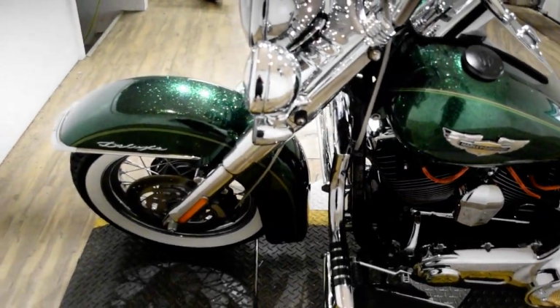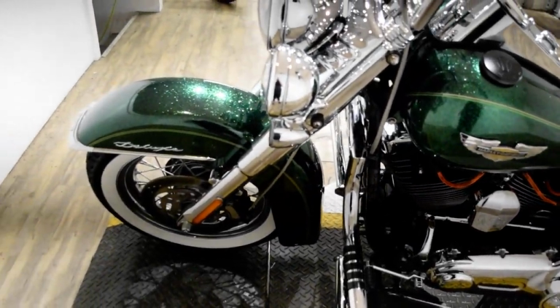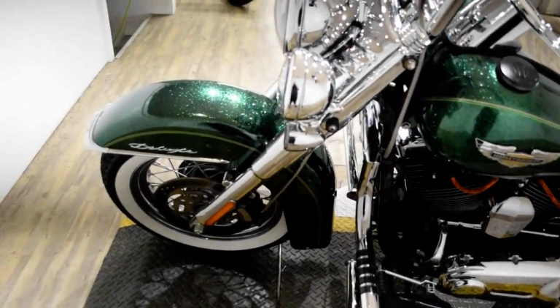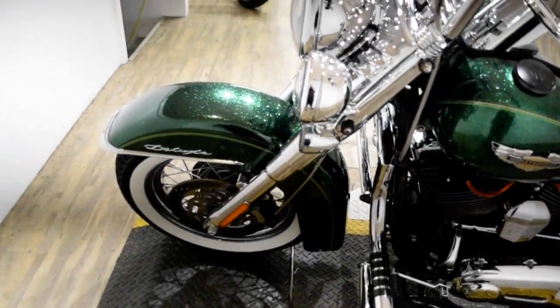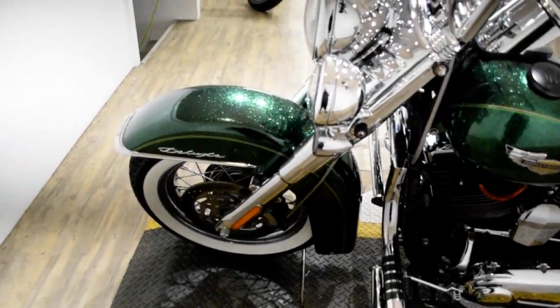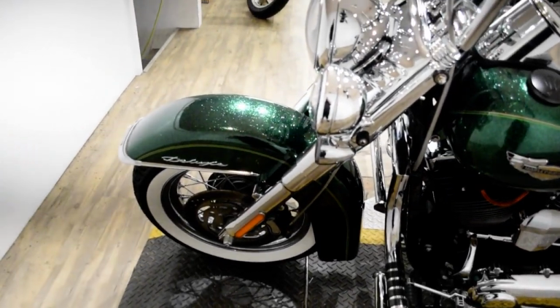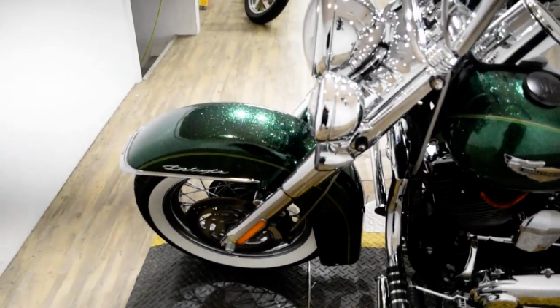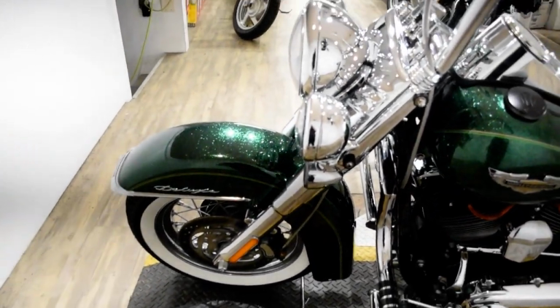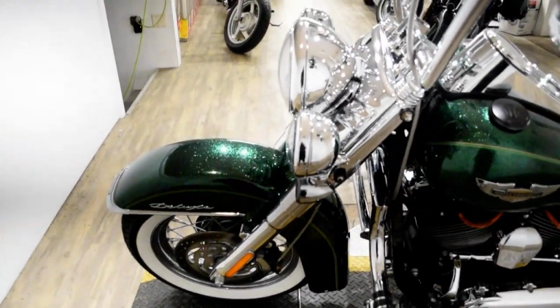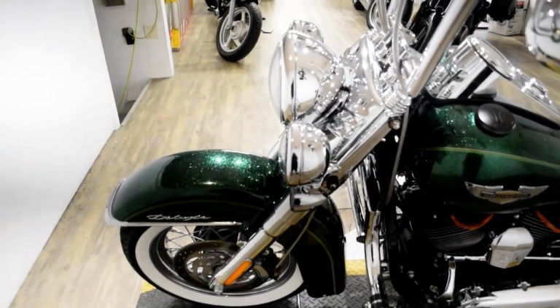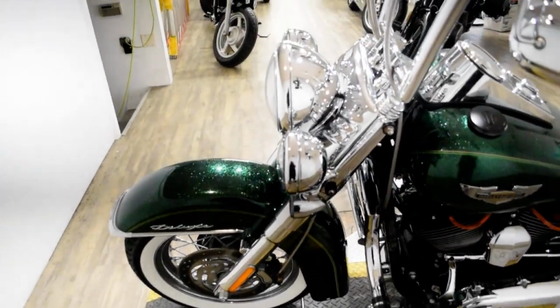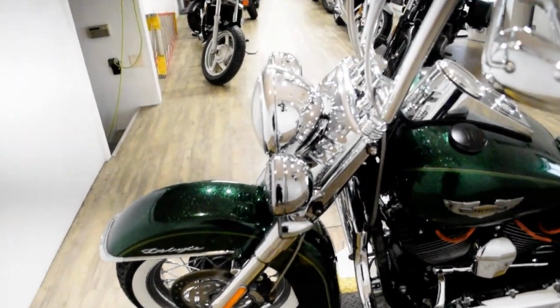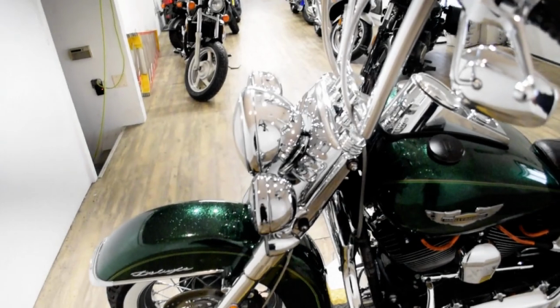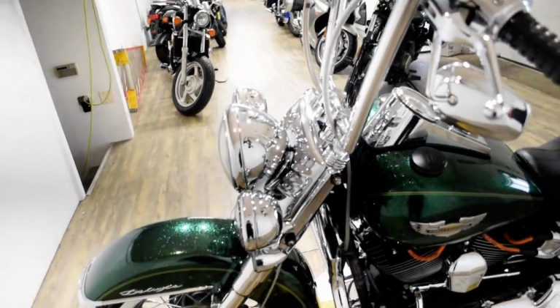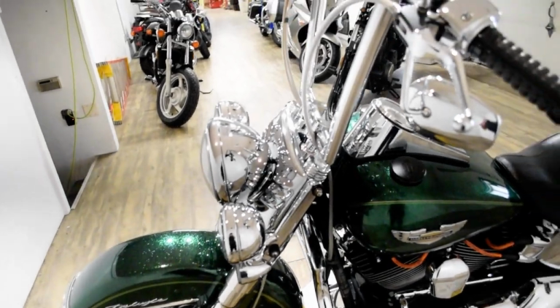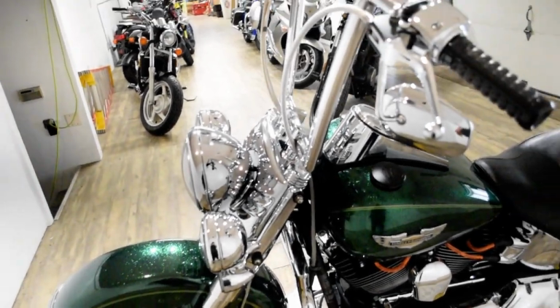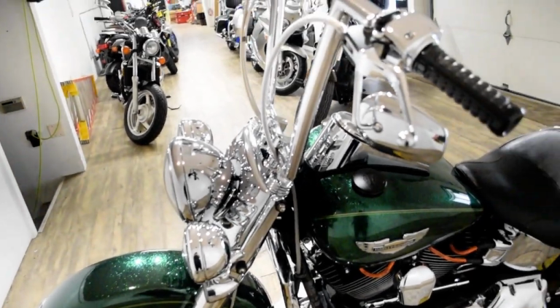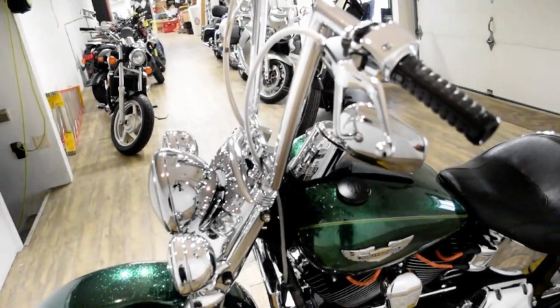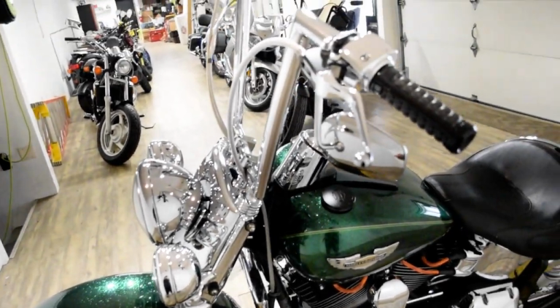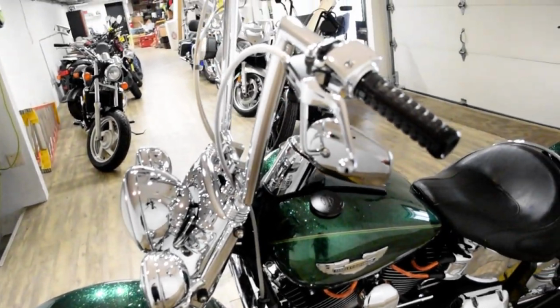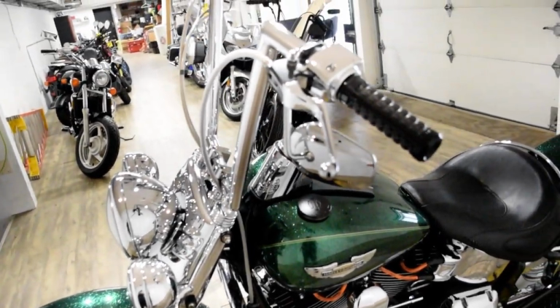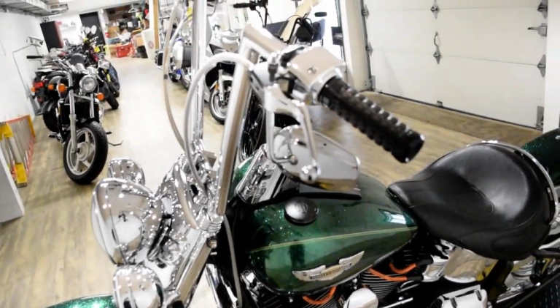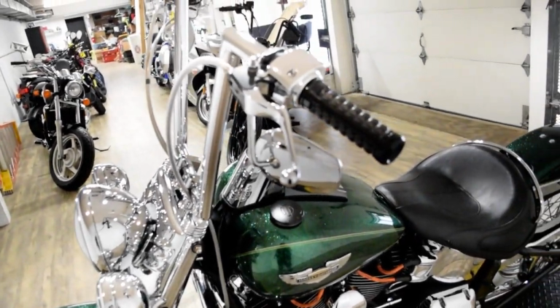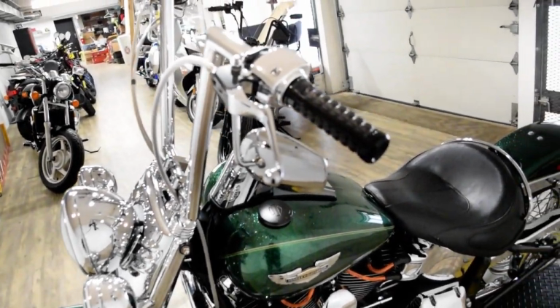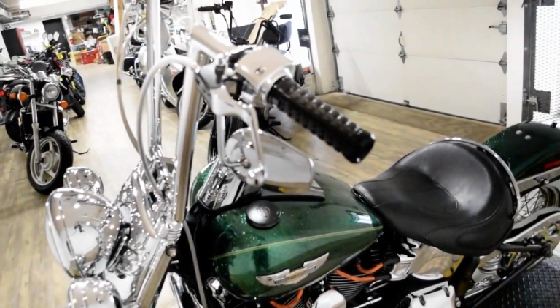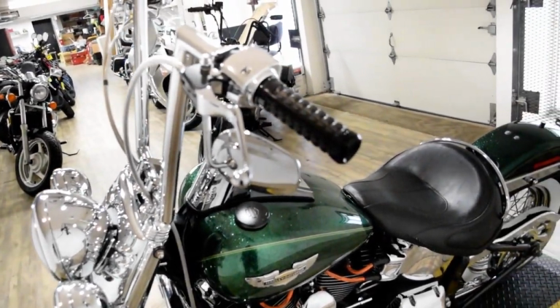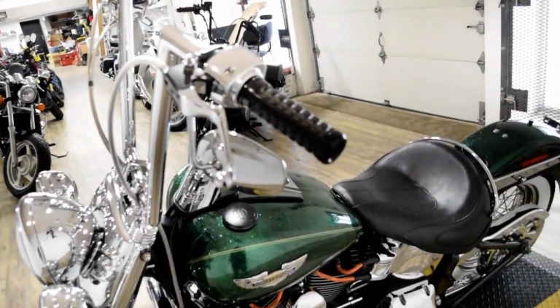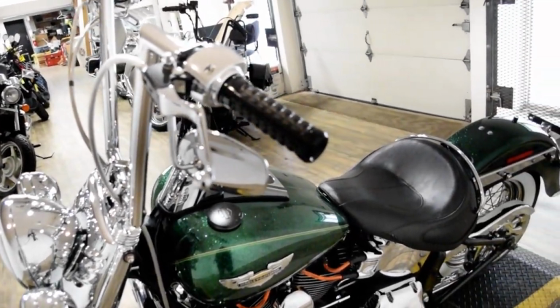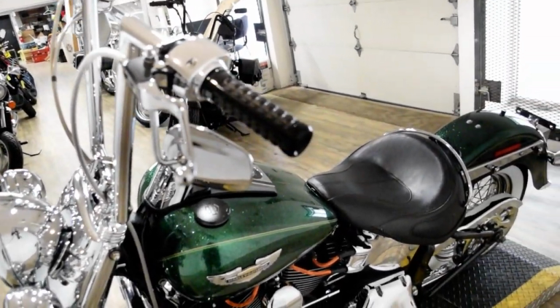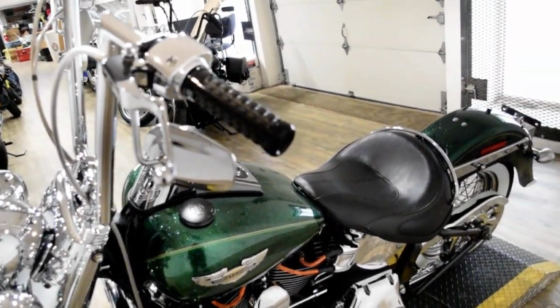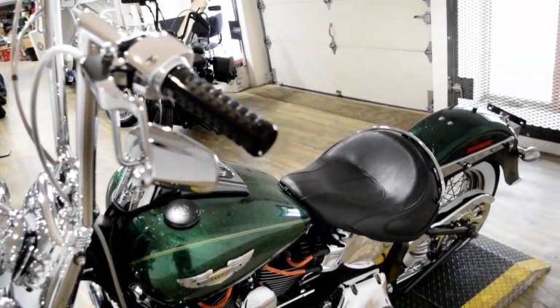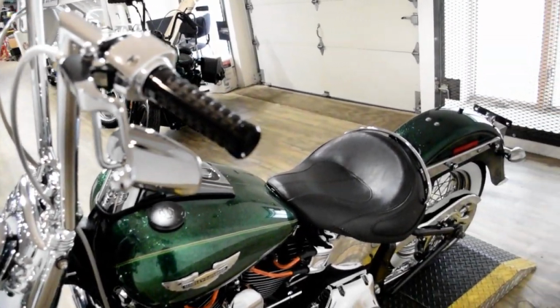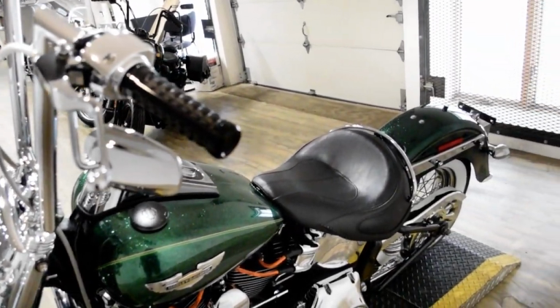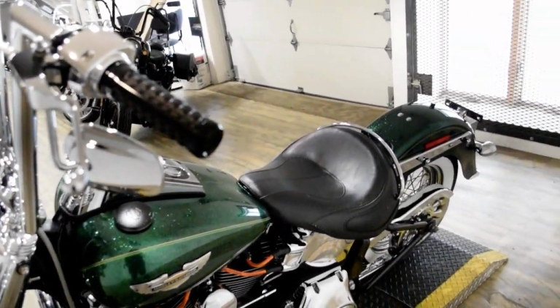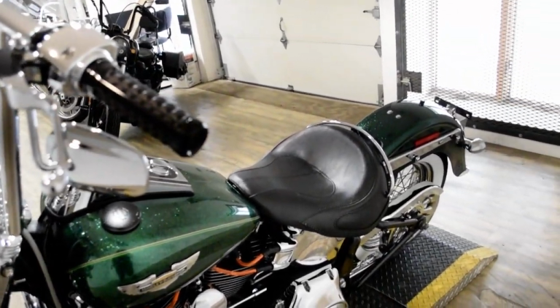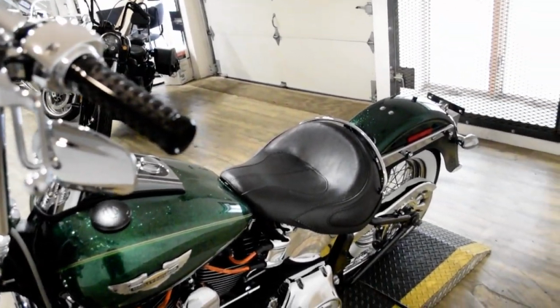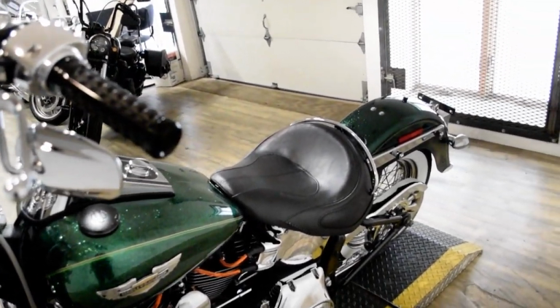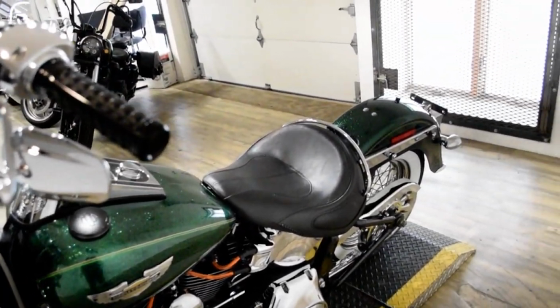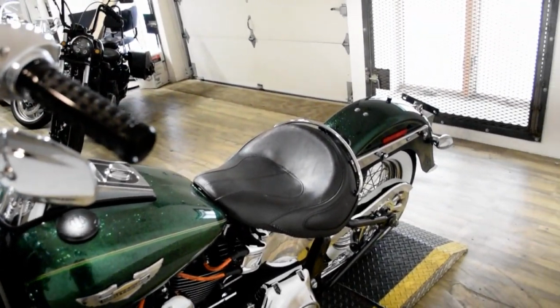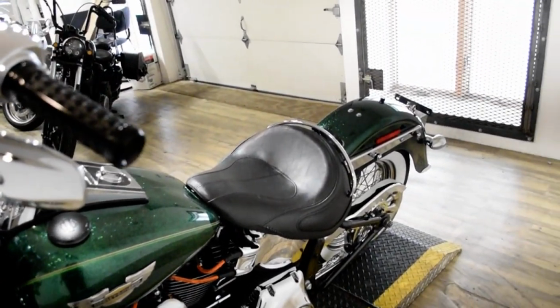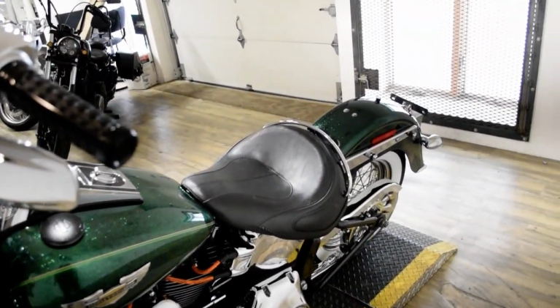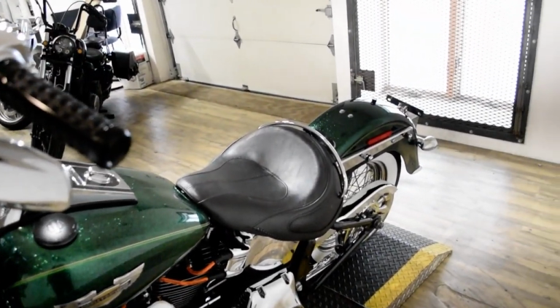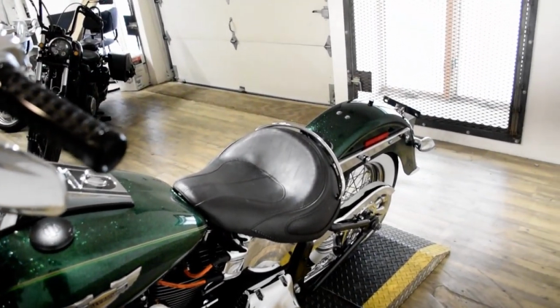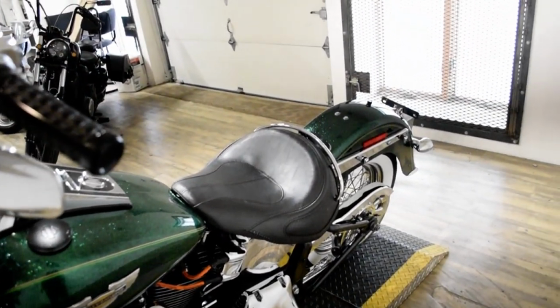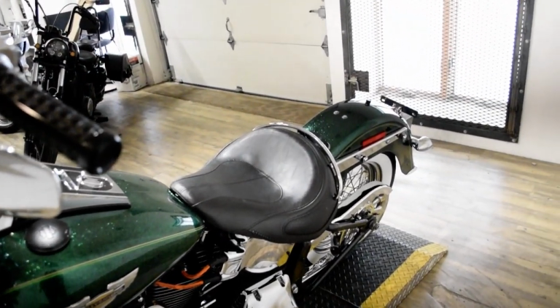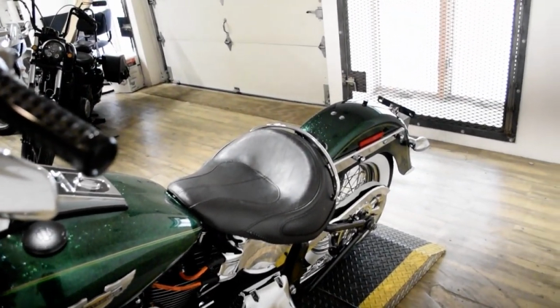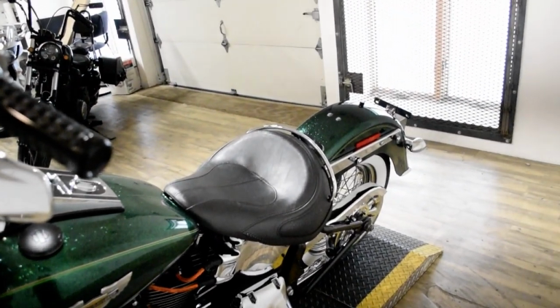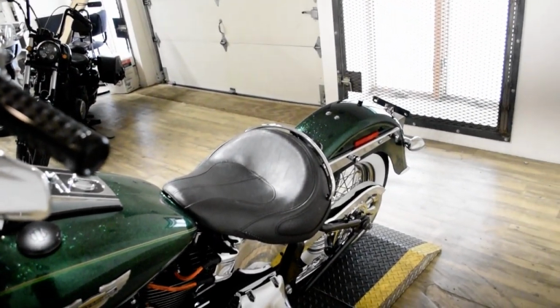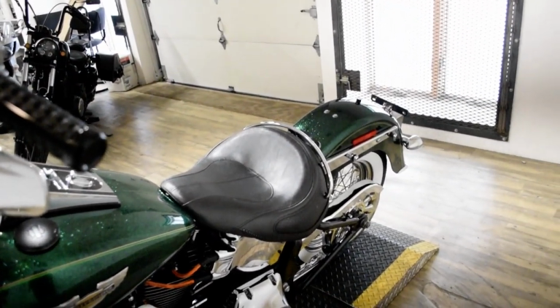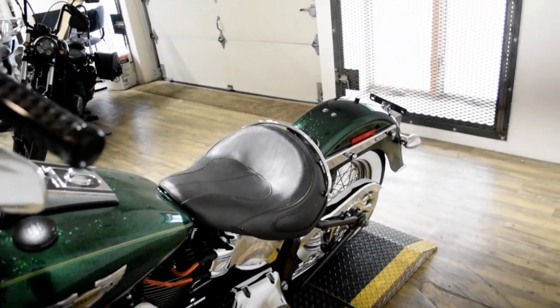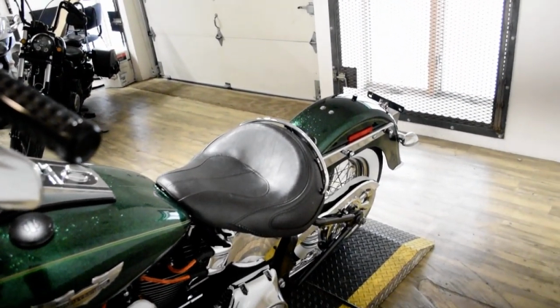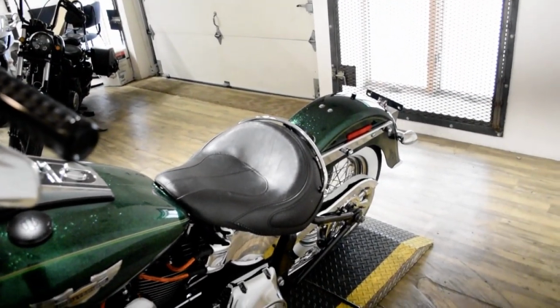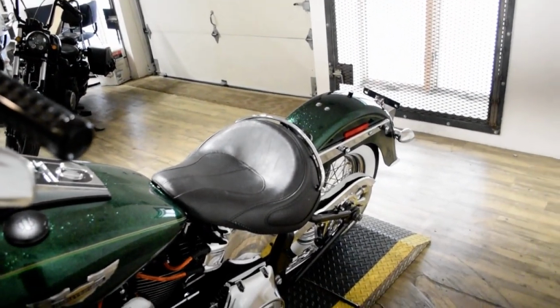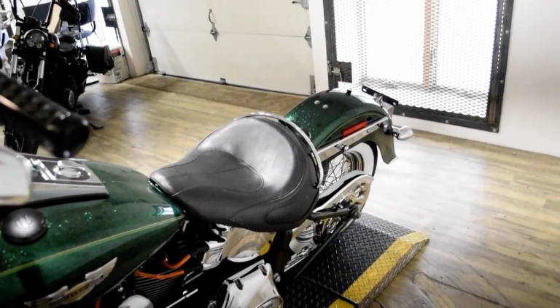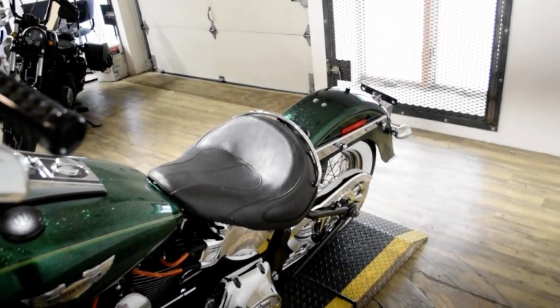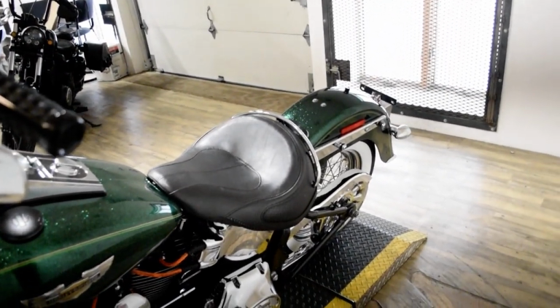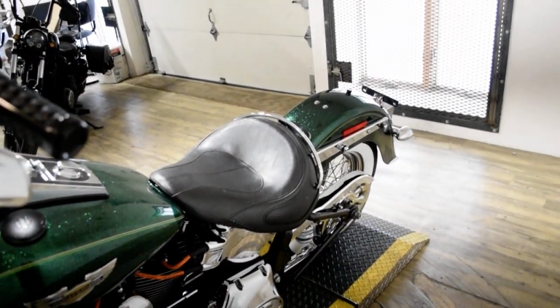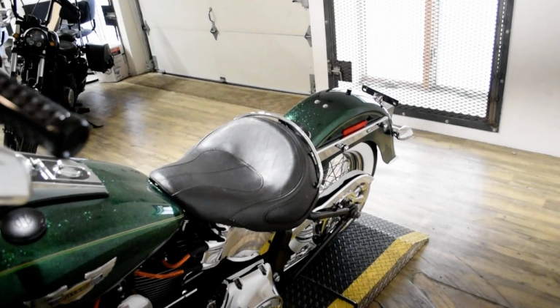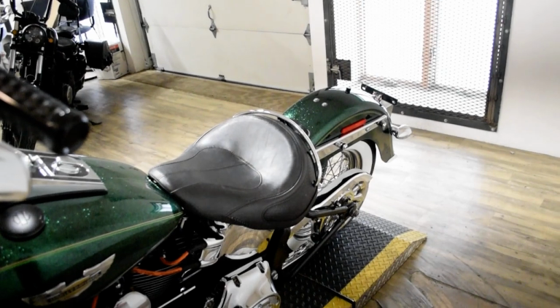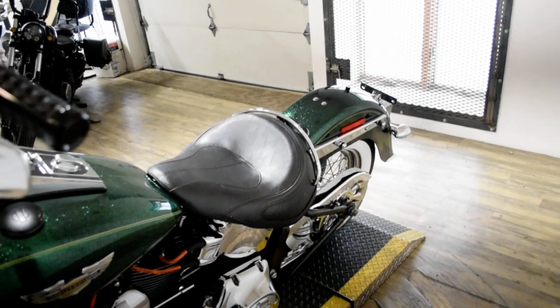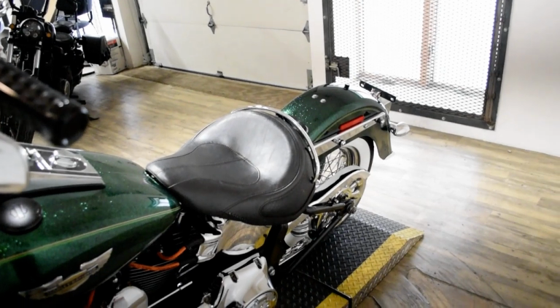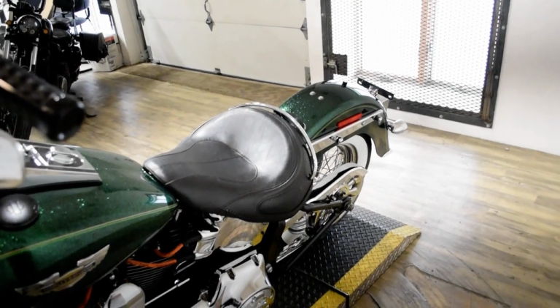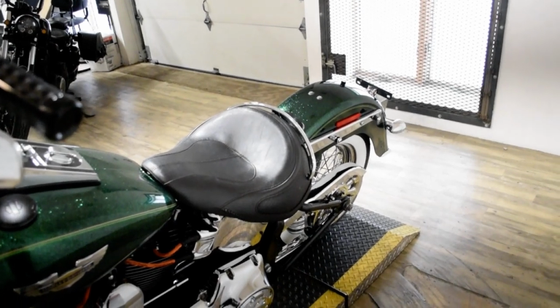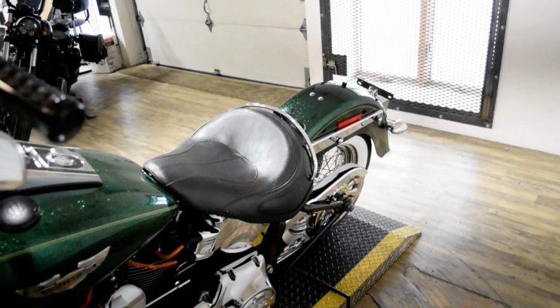We are located in Wauconda, Illinois. This bike has been serviced and safety inspected and is ready for the road.